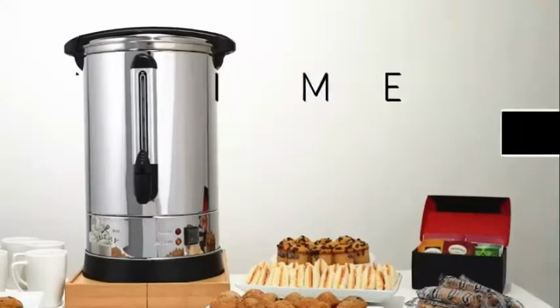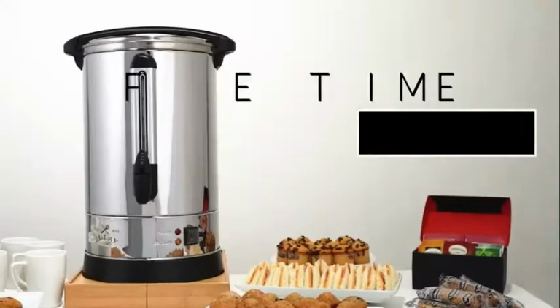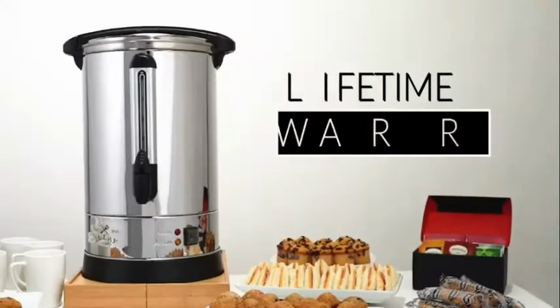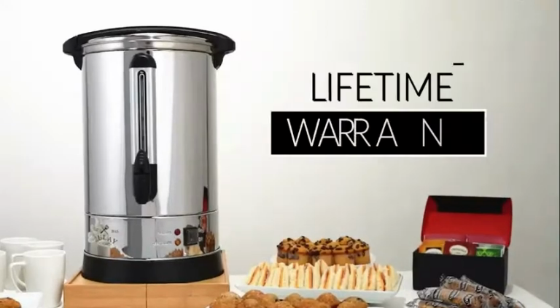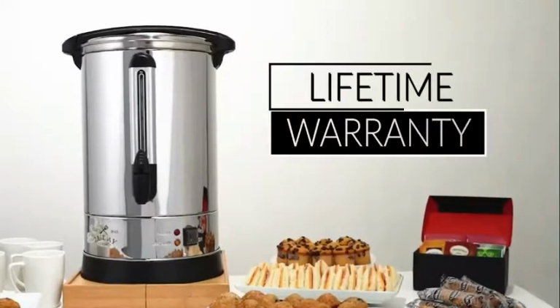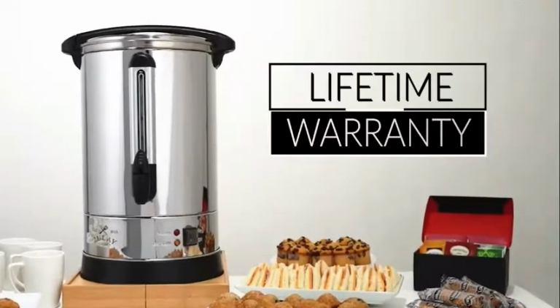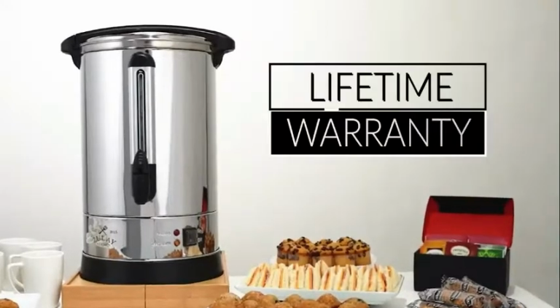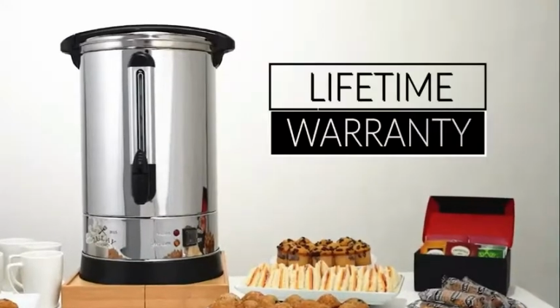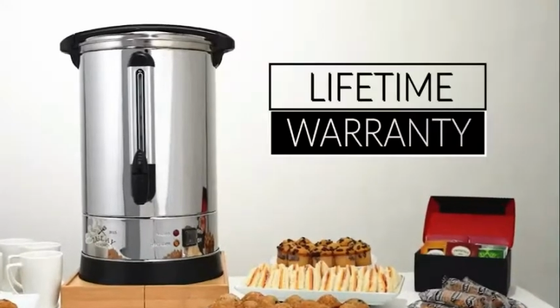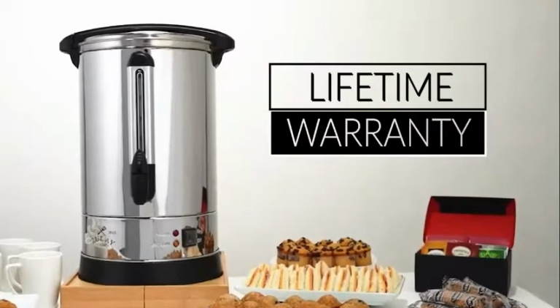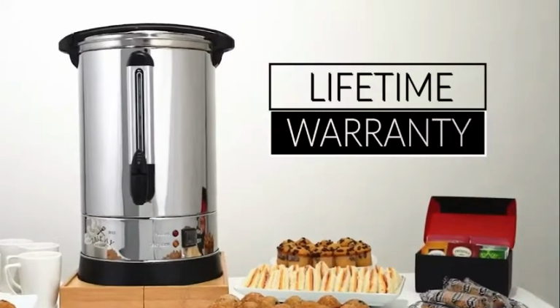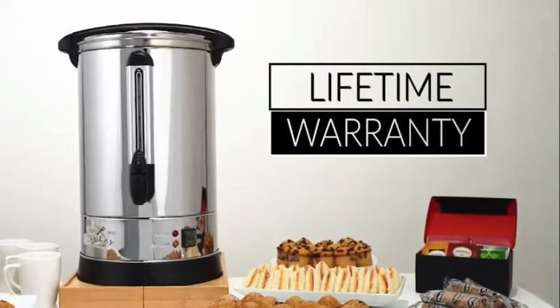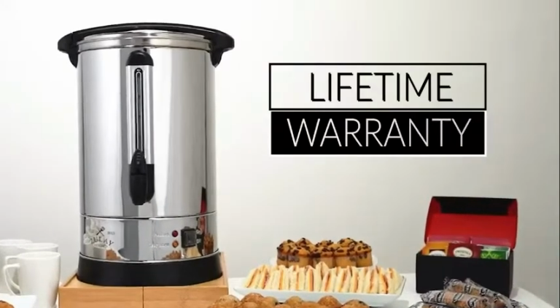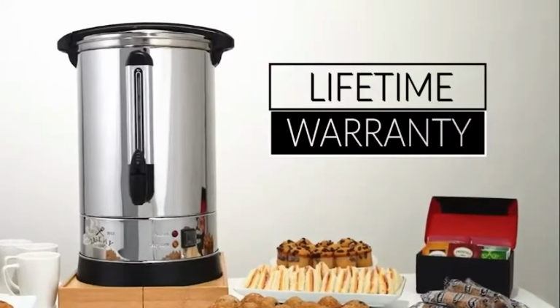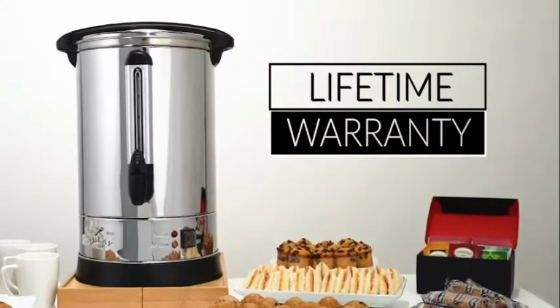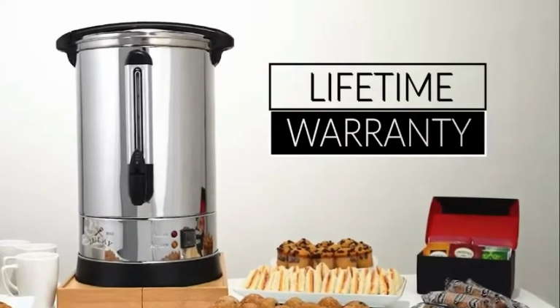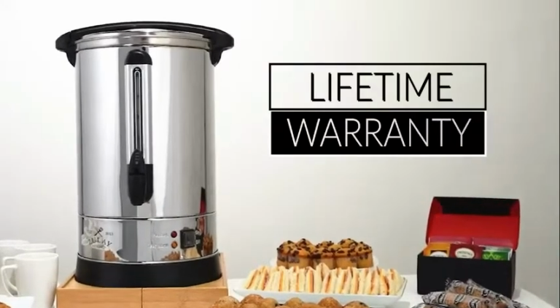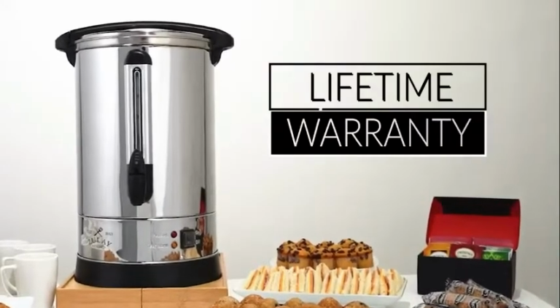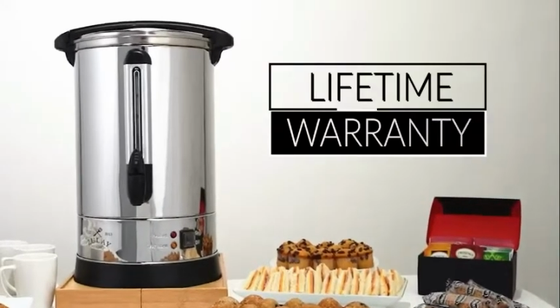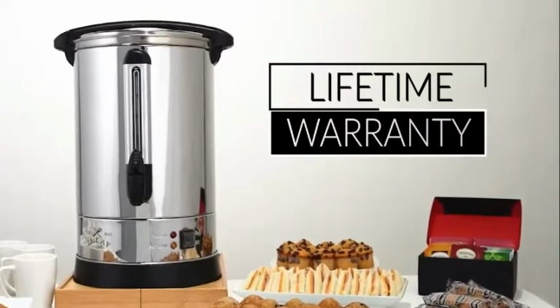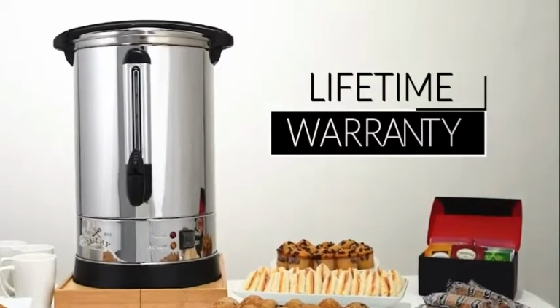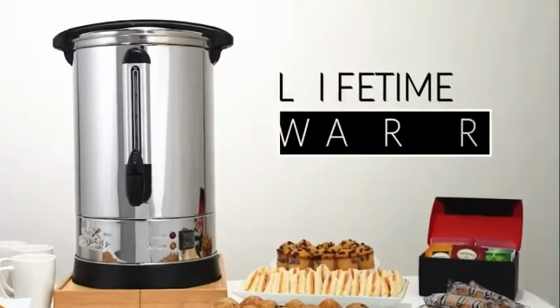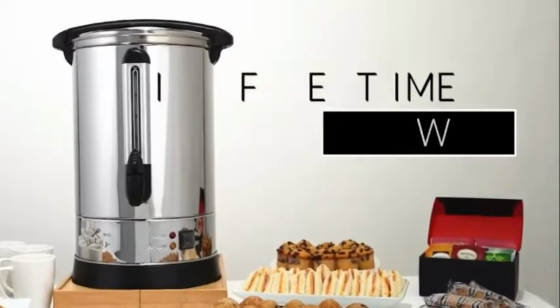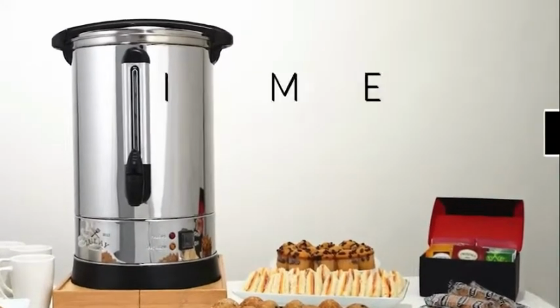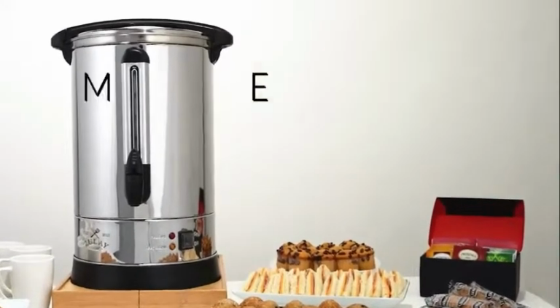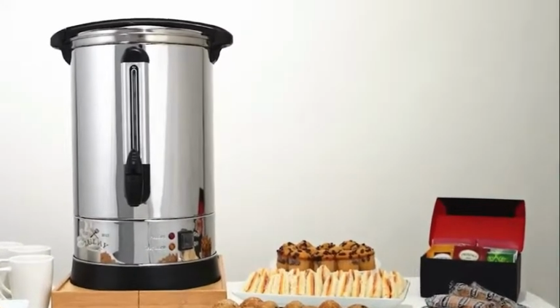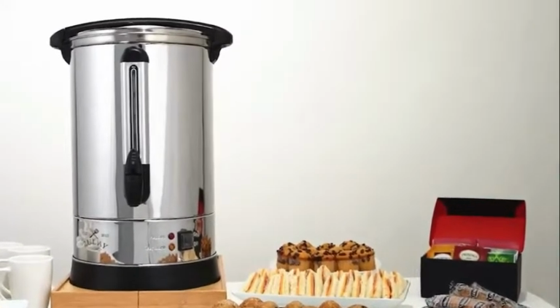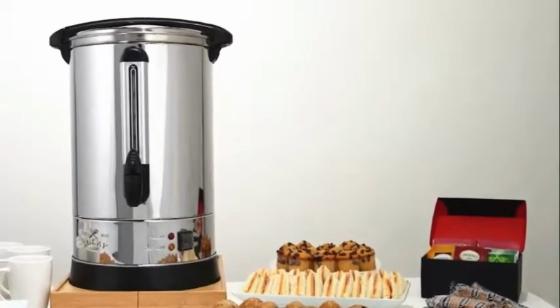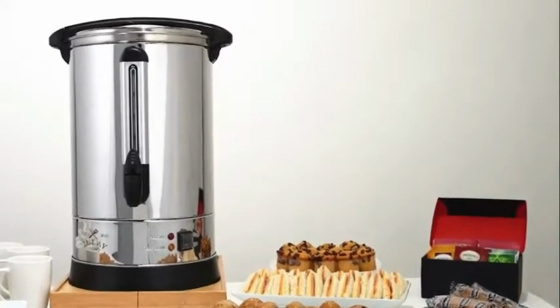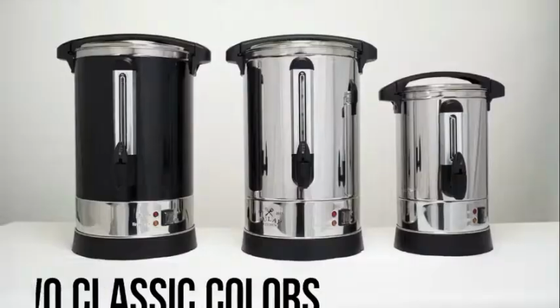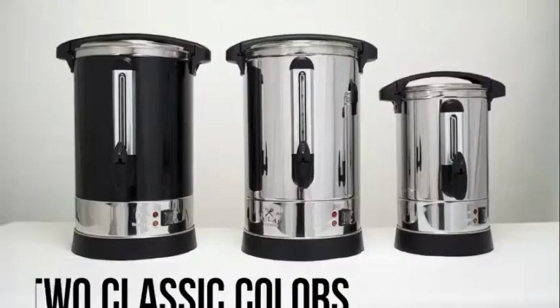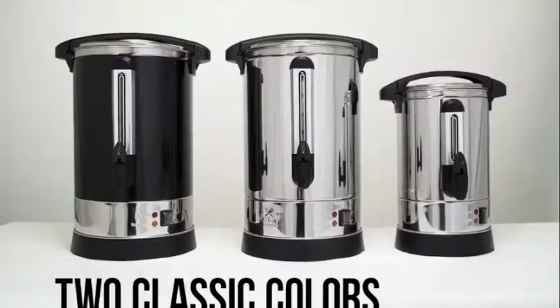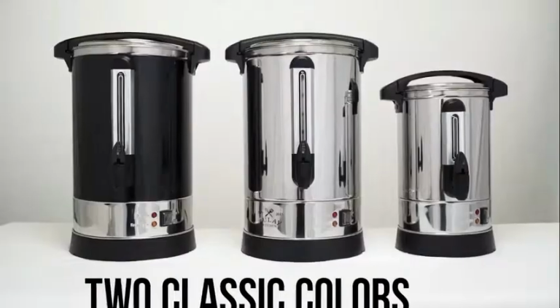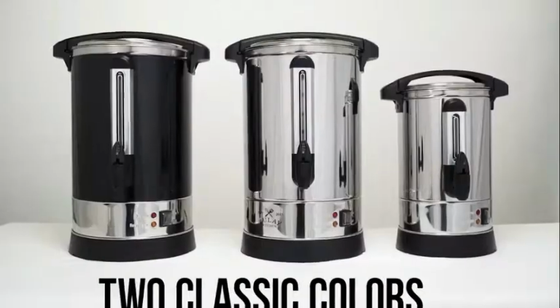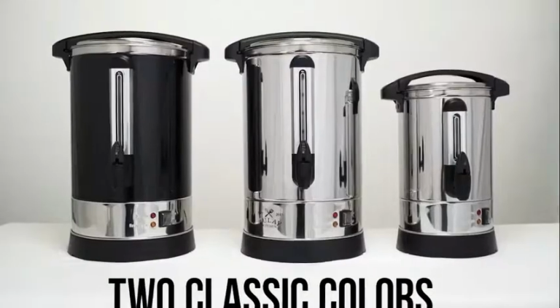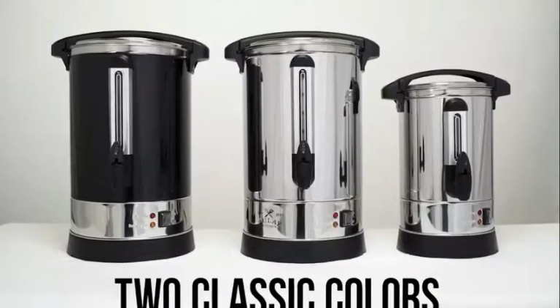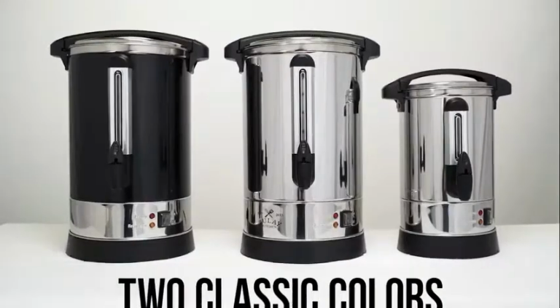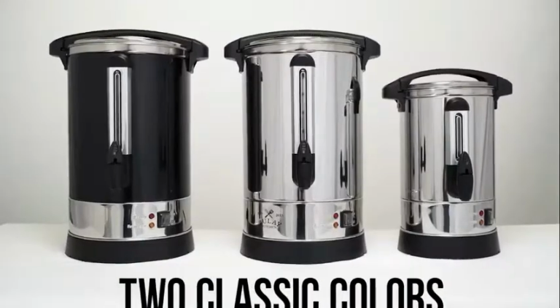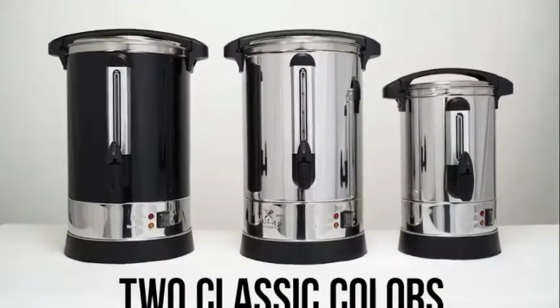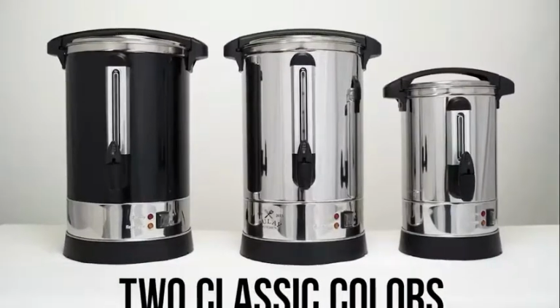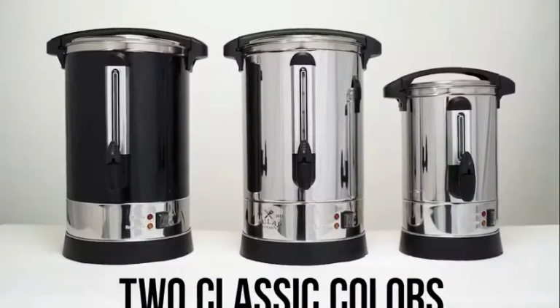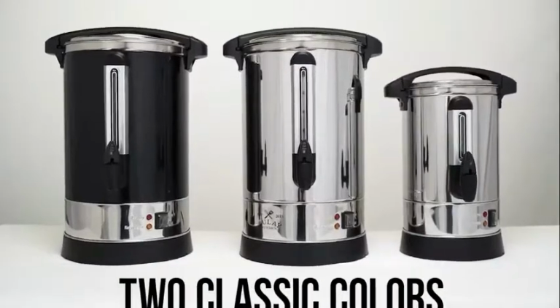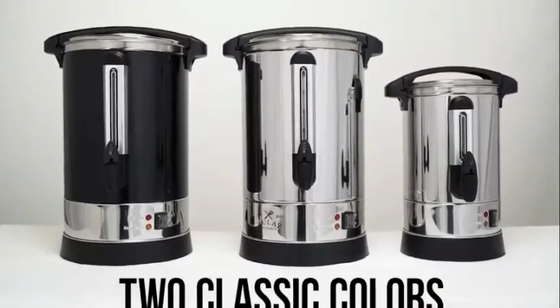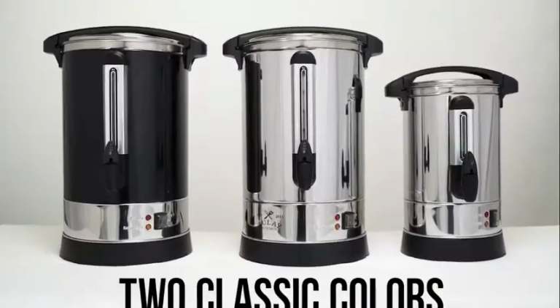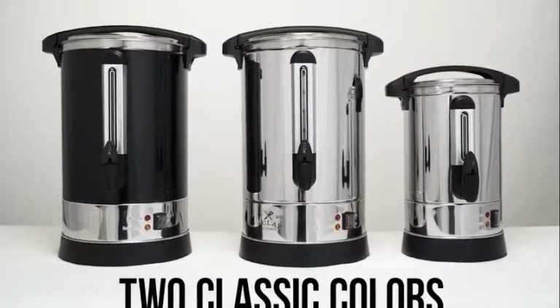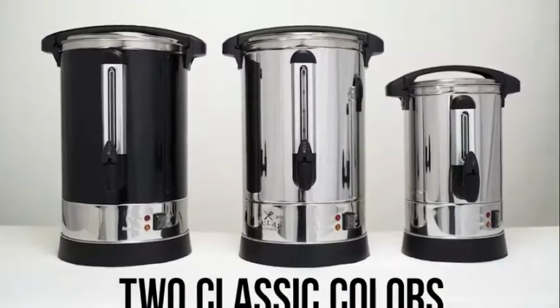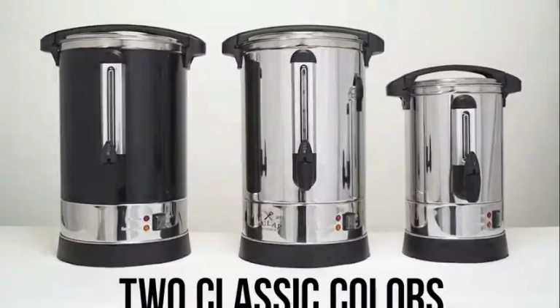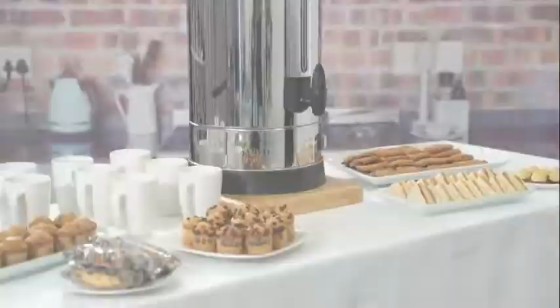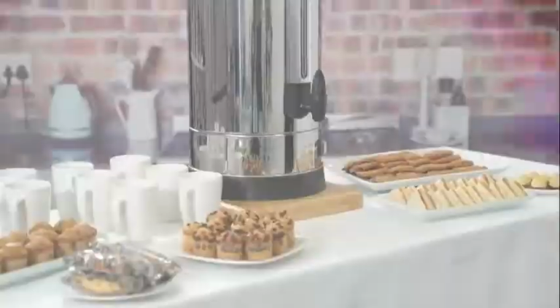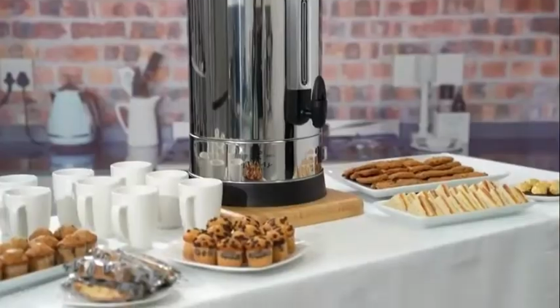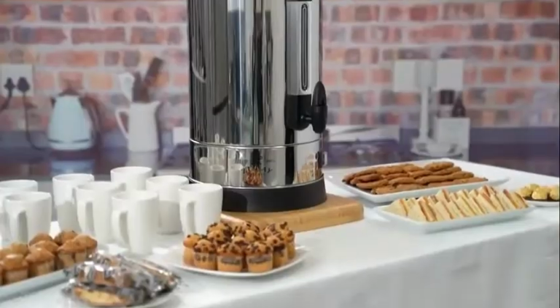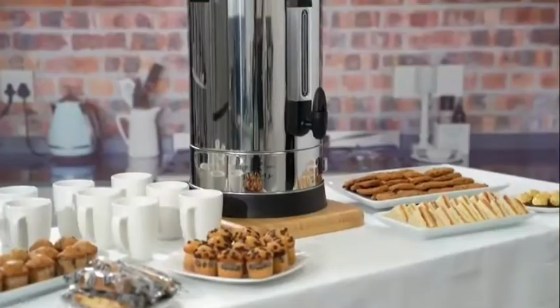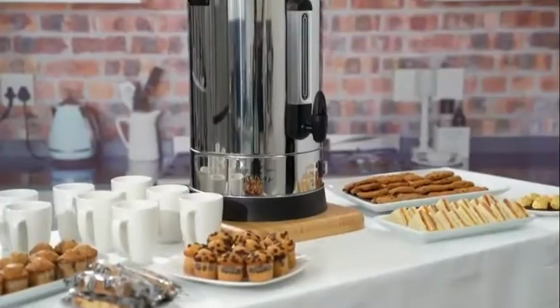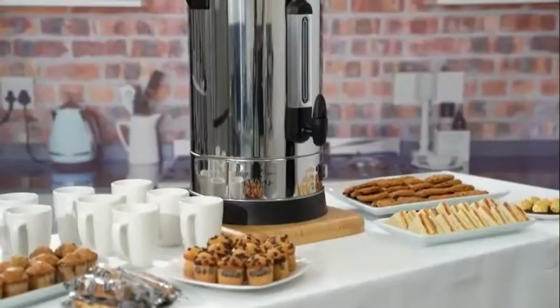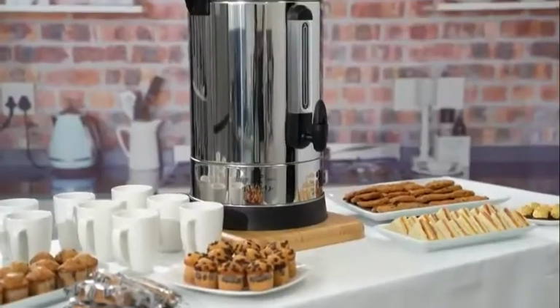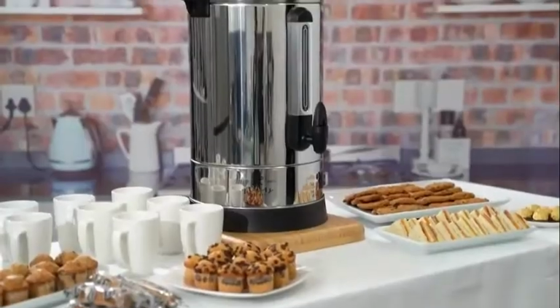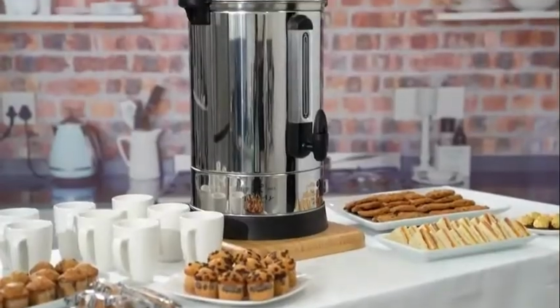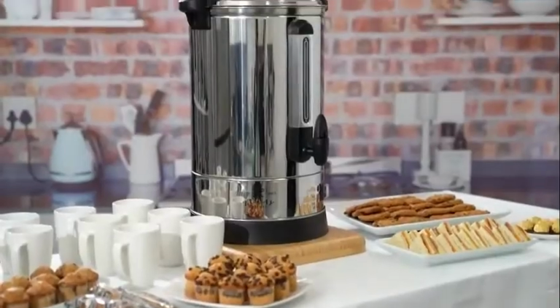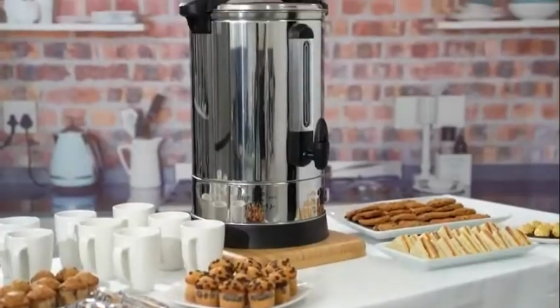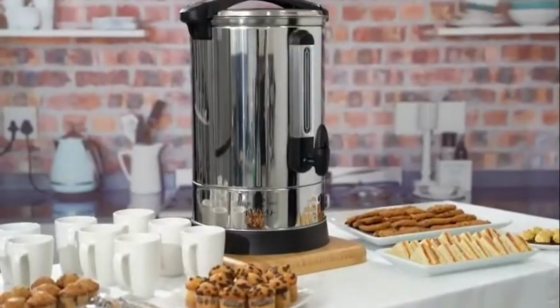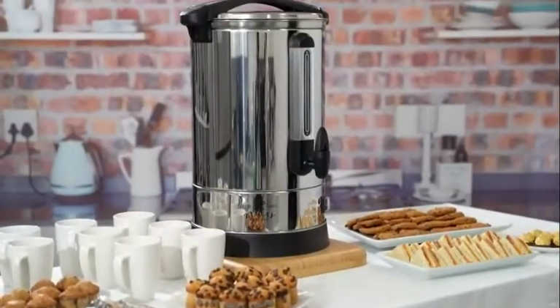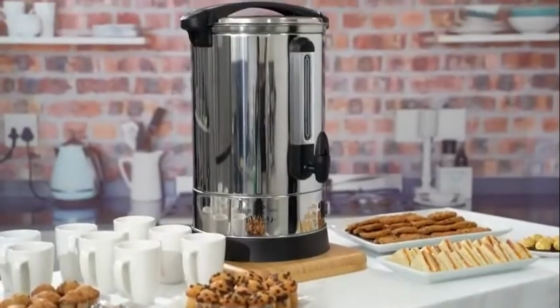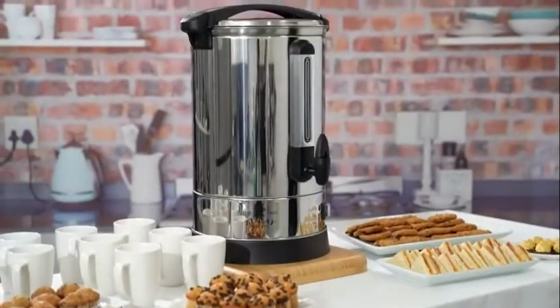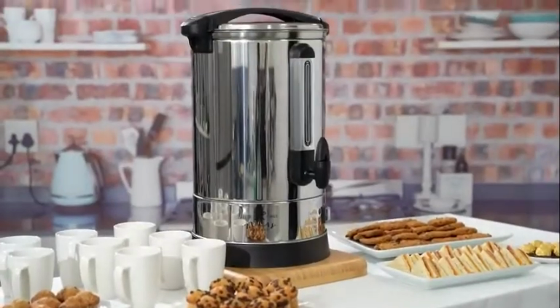It's backed with a lifetime guarantee. Comes in two classic colors, perfect for any event or gathering.